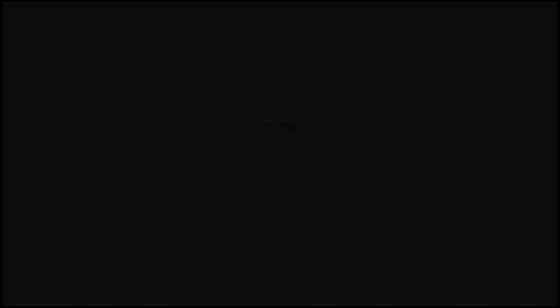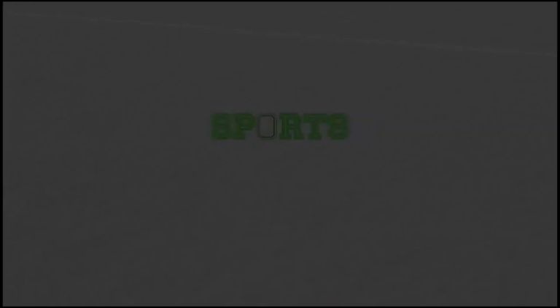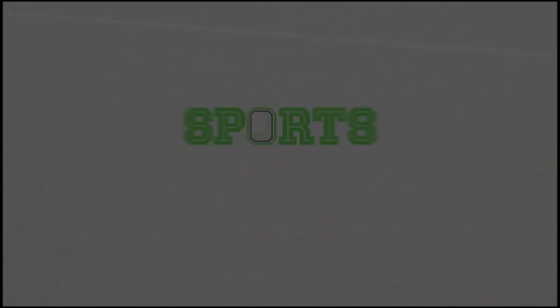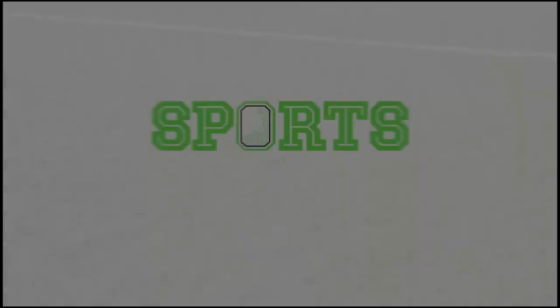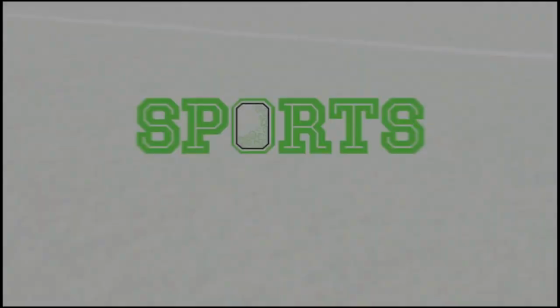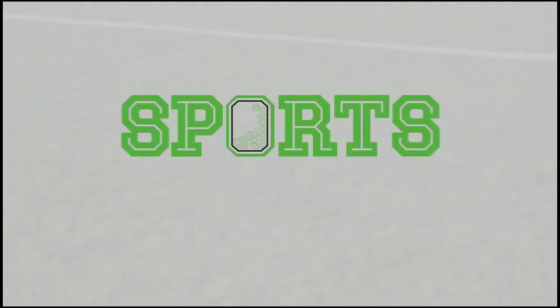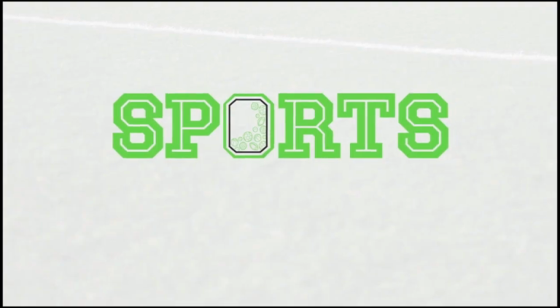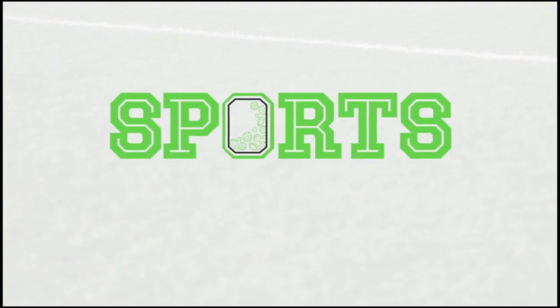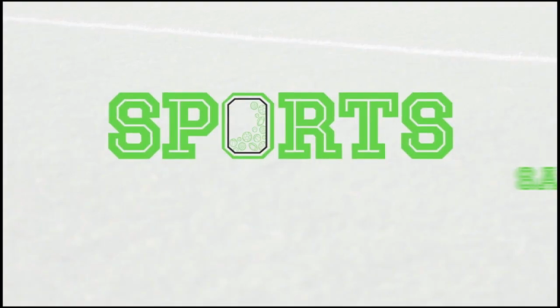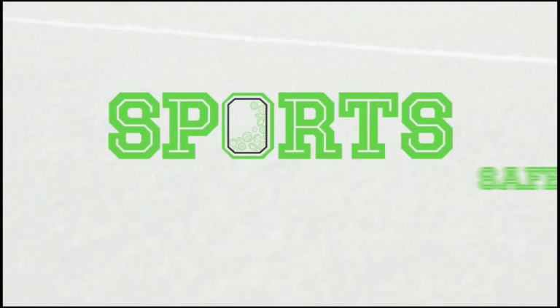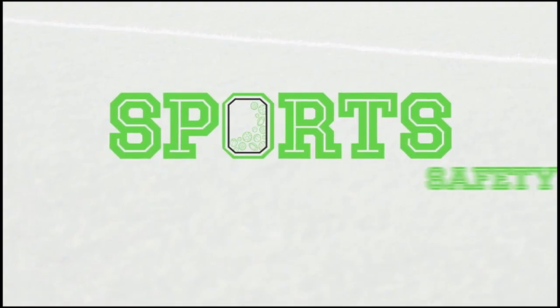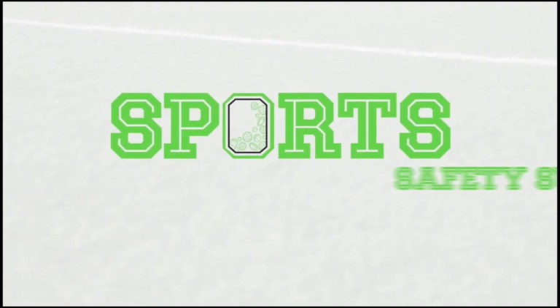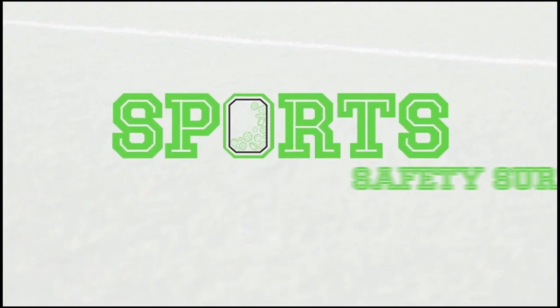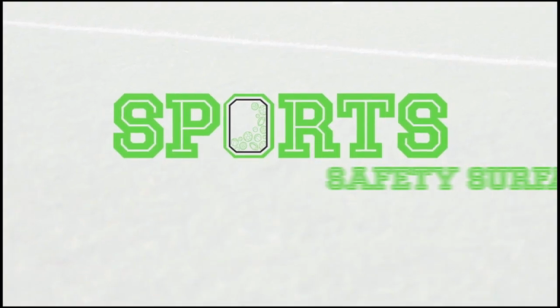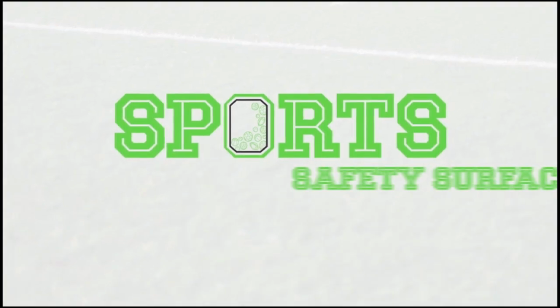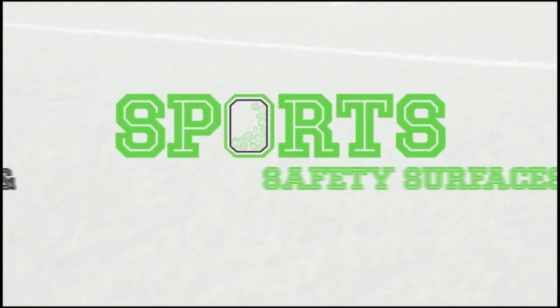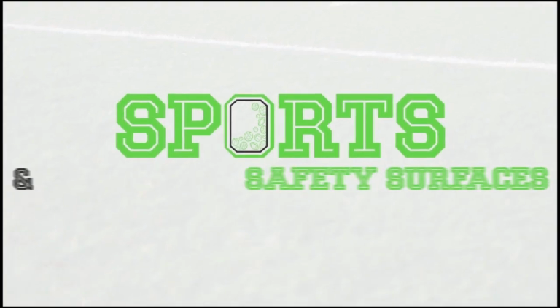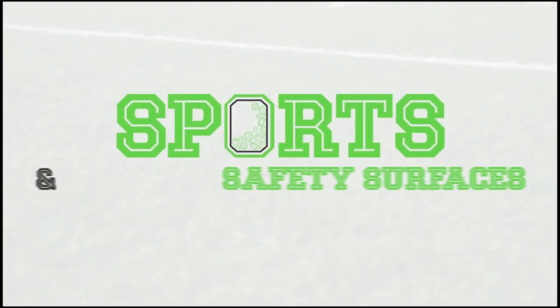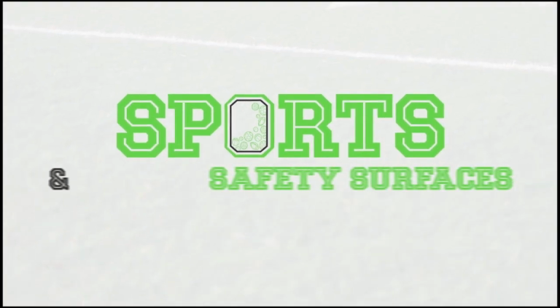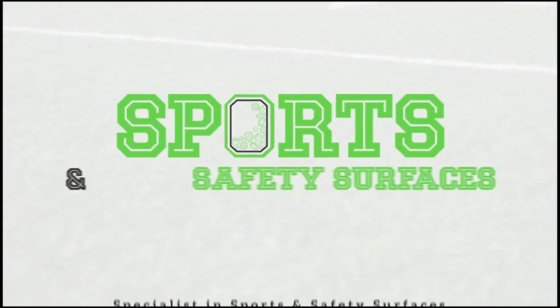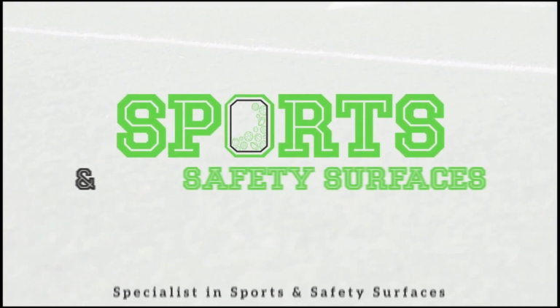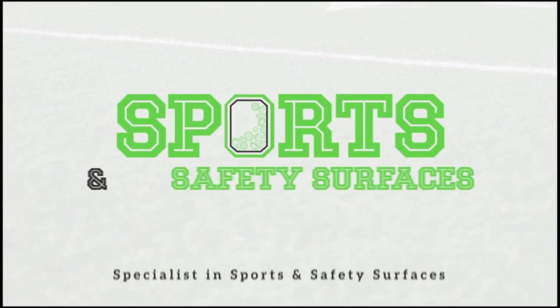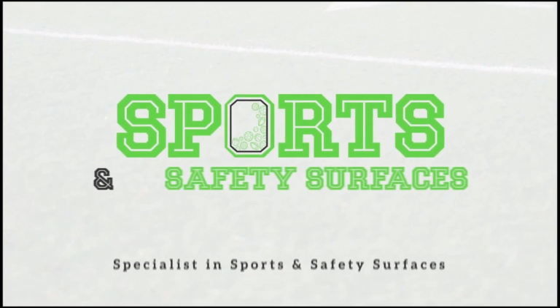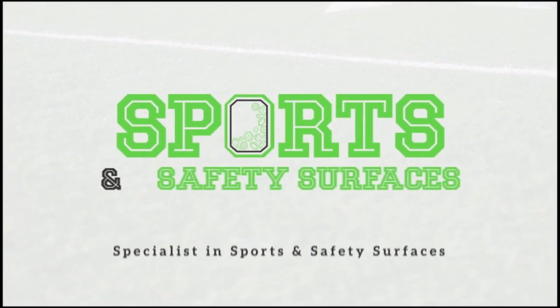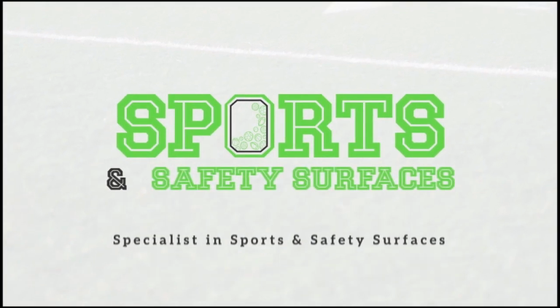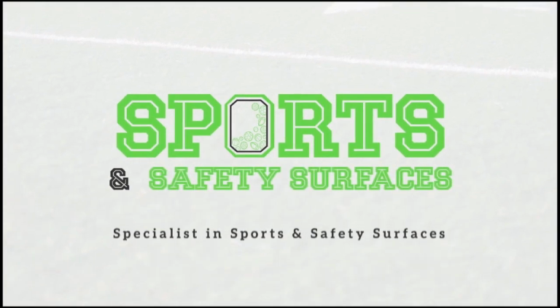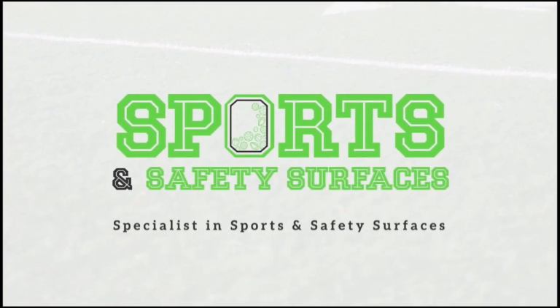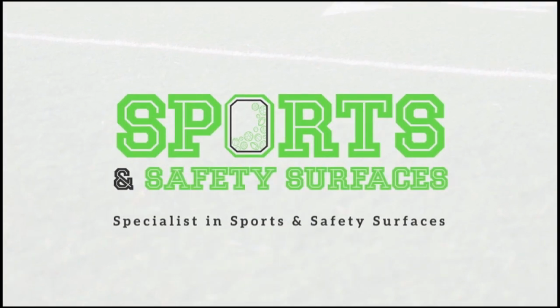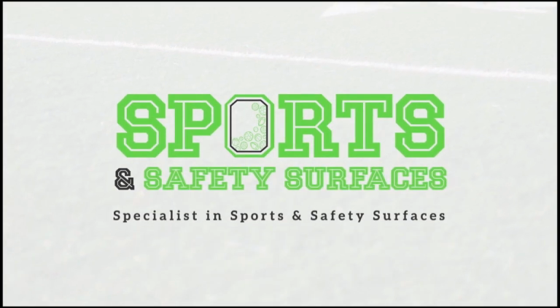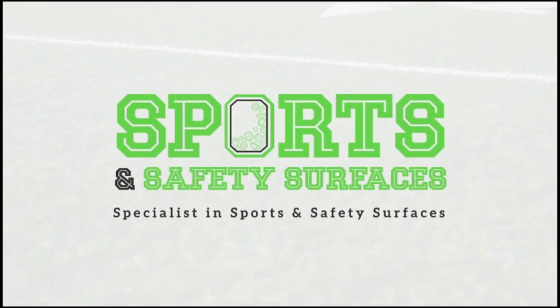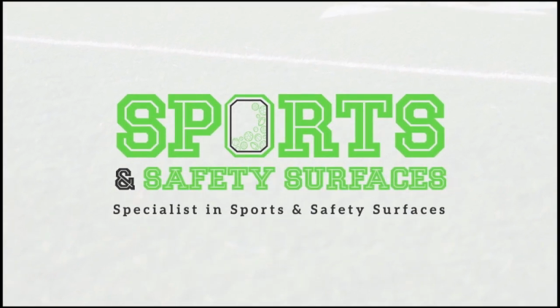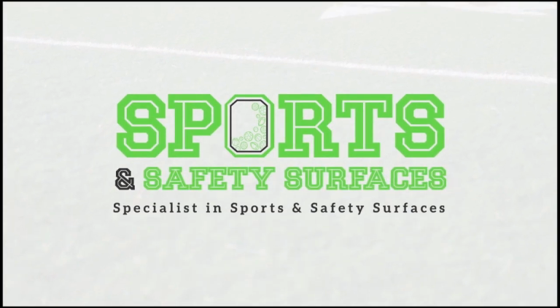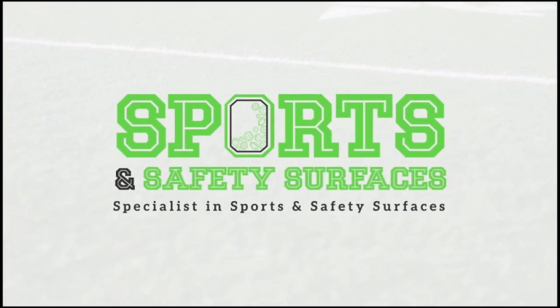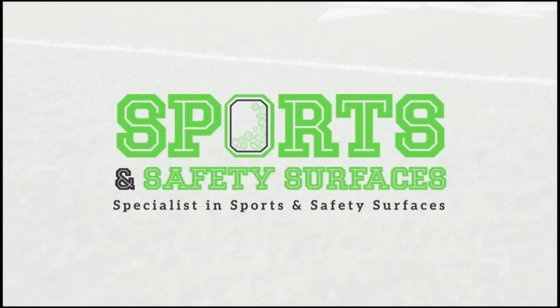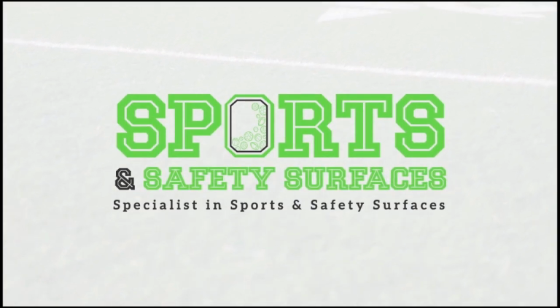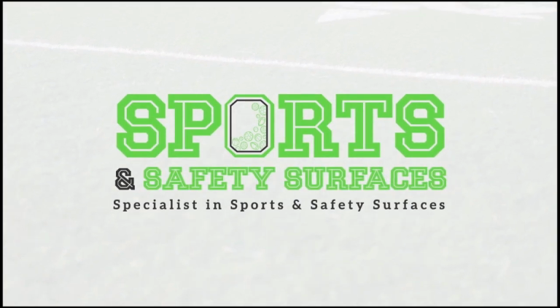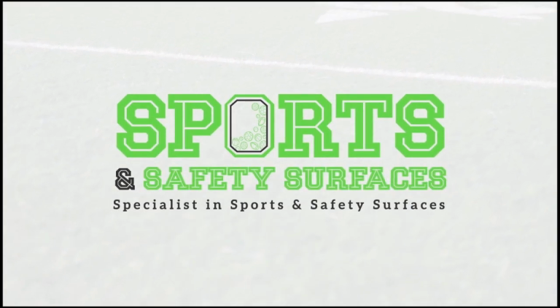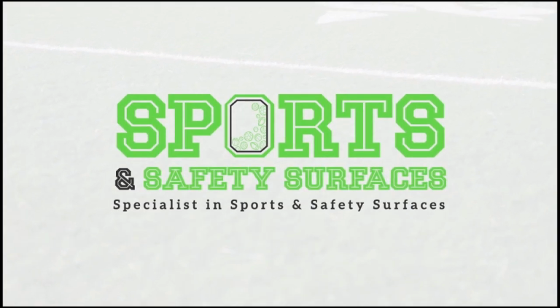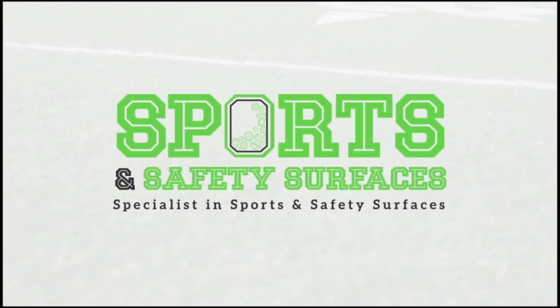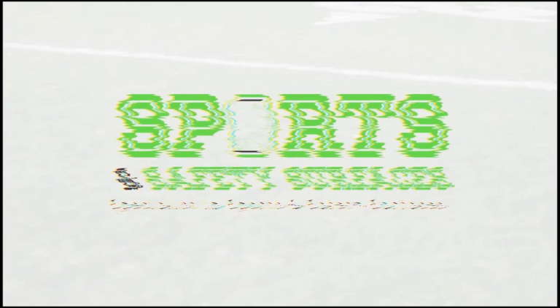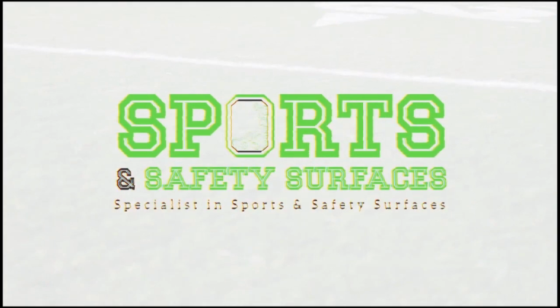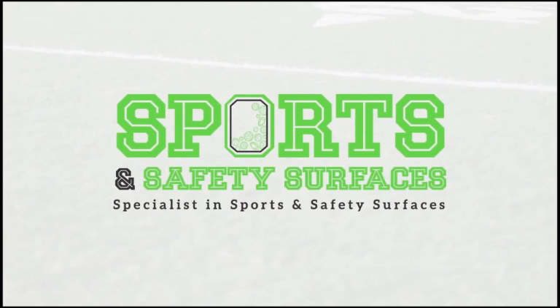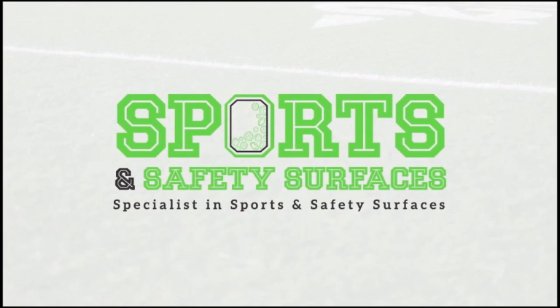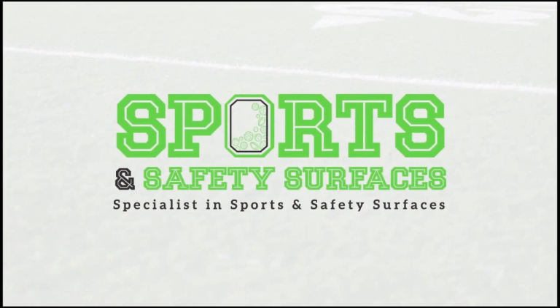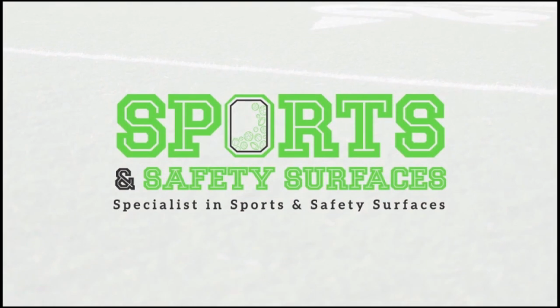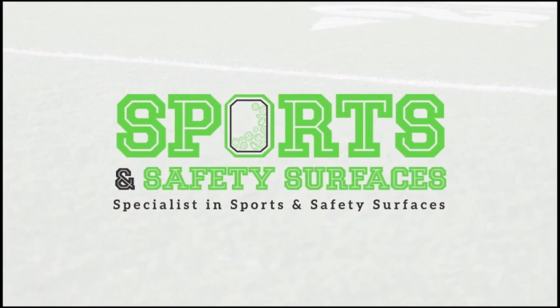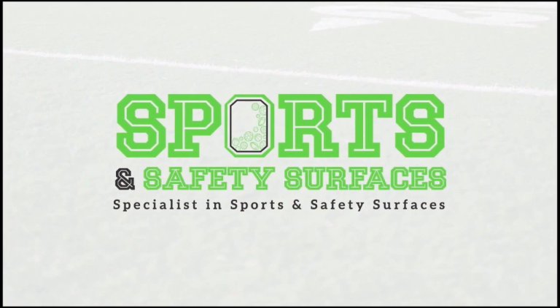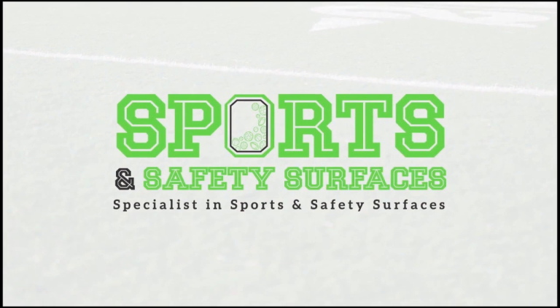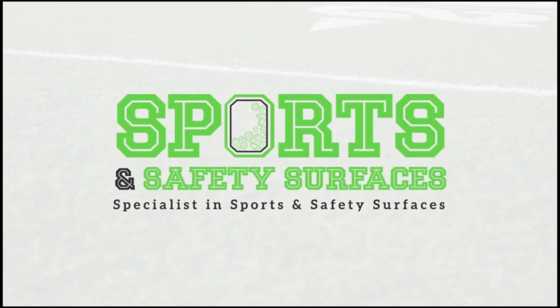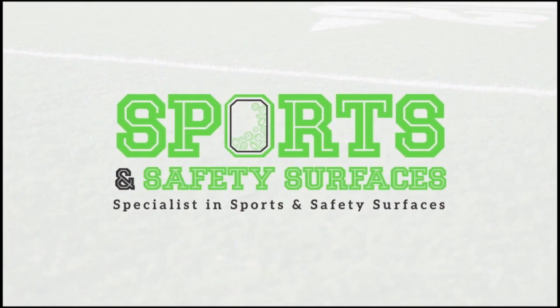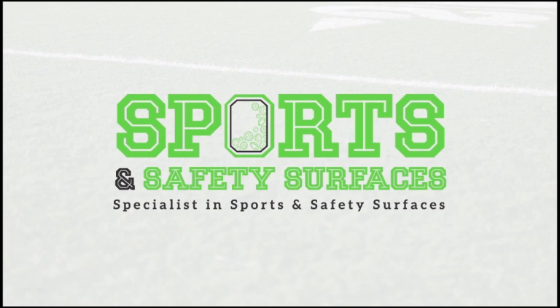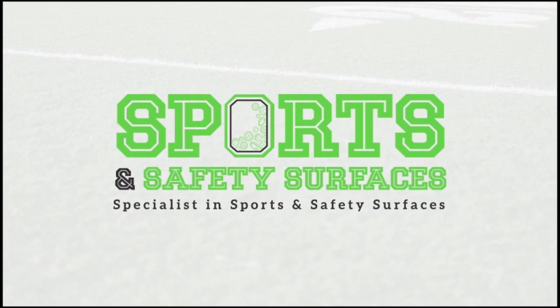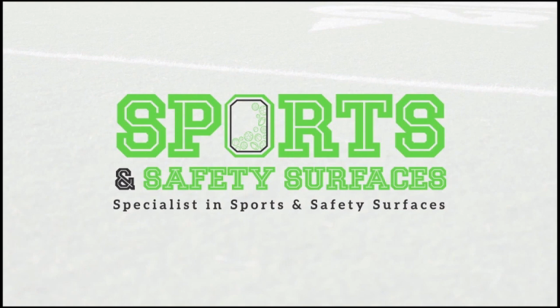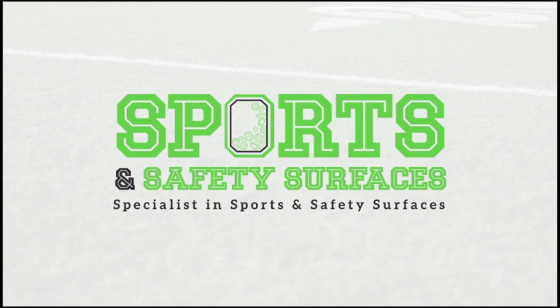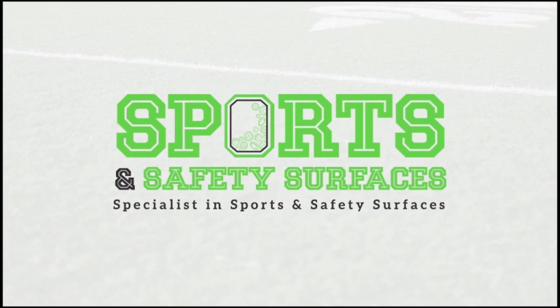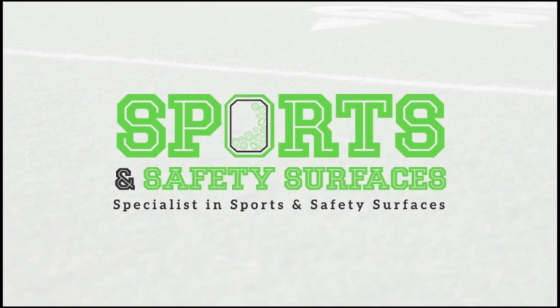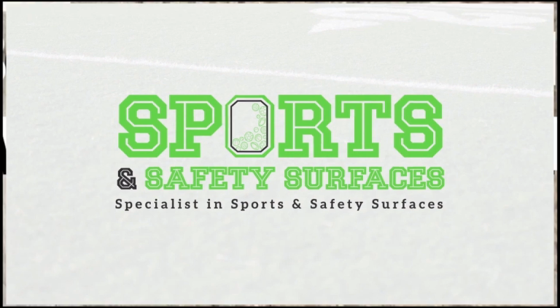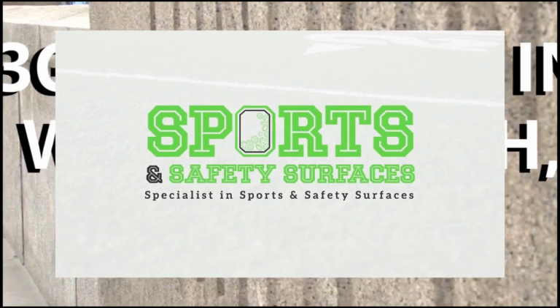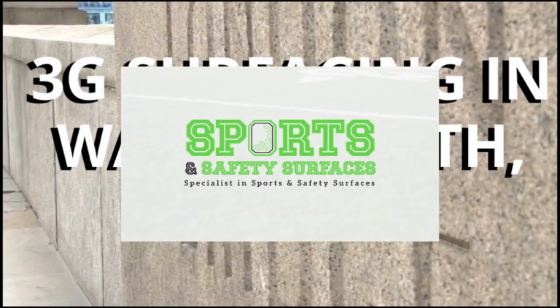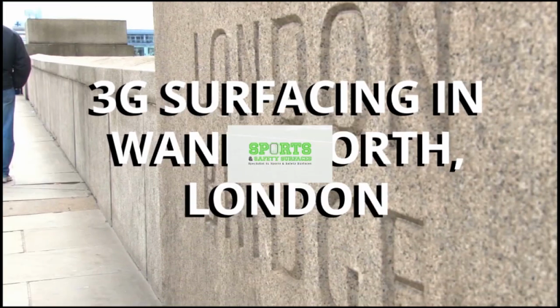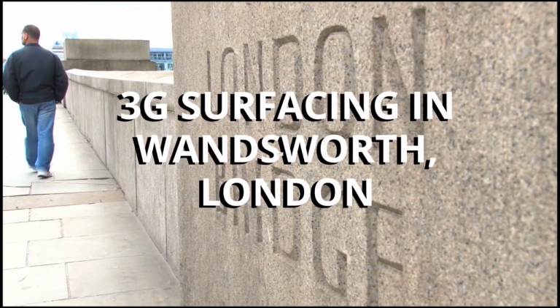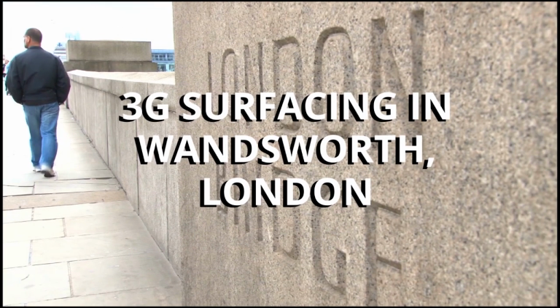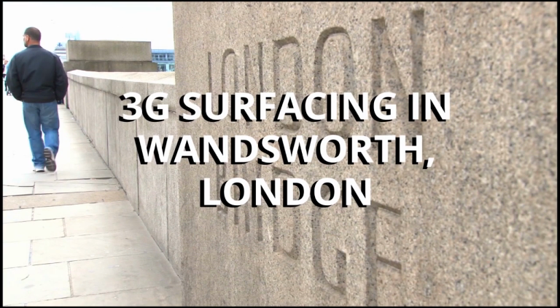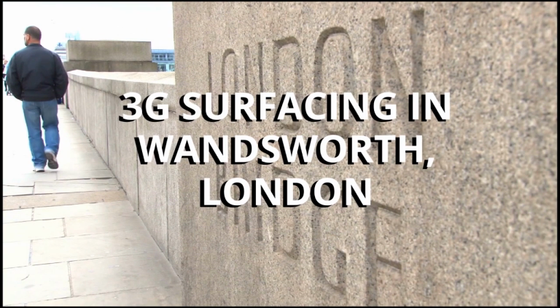Hi guys, it's Stan from Sports and Safety Surfaces here, and in this video today we're going to be showing you a 3G surfacing installation in Wandsworth, London.